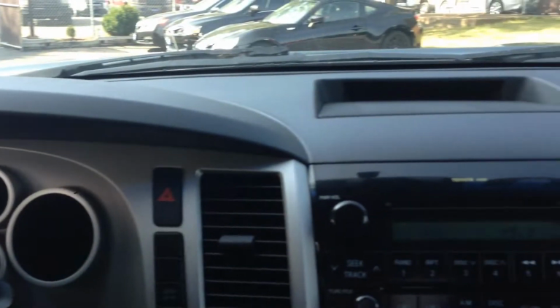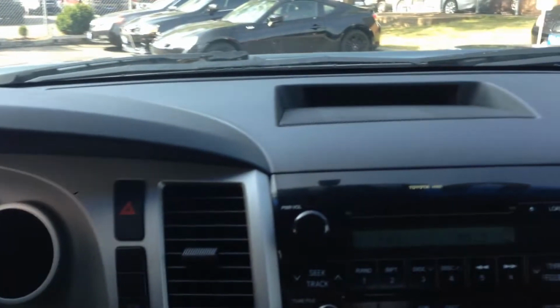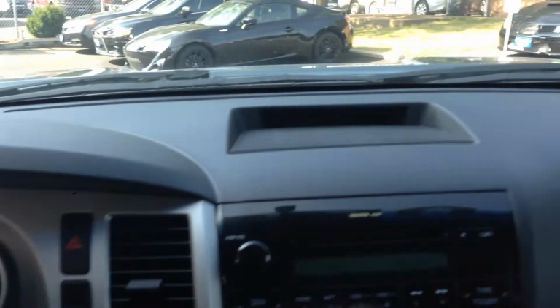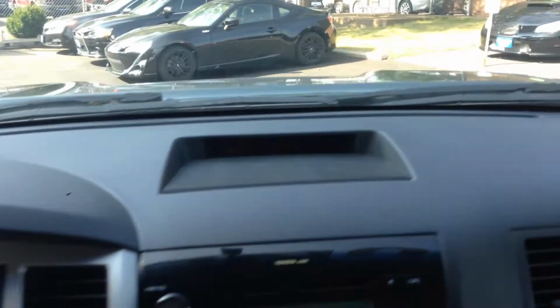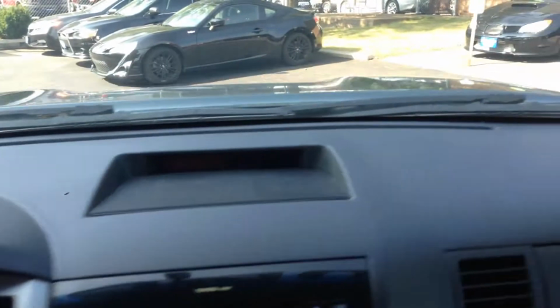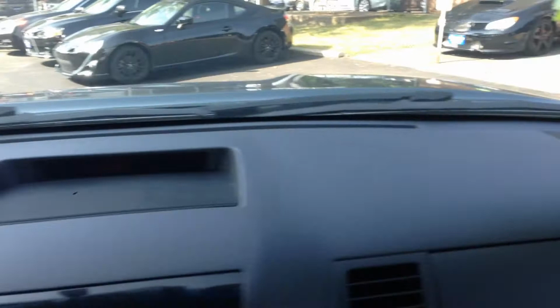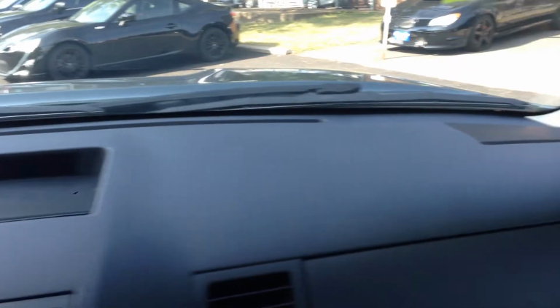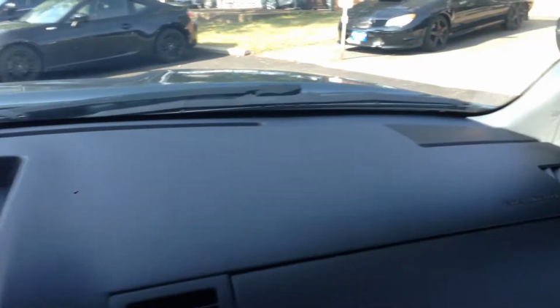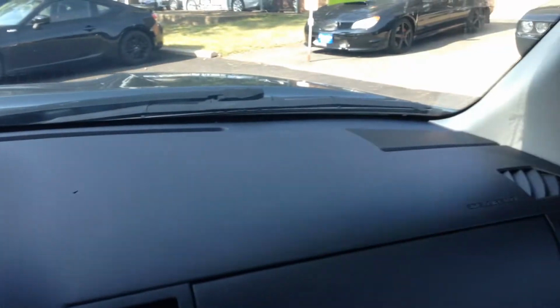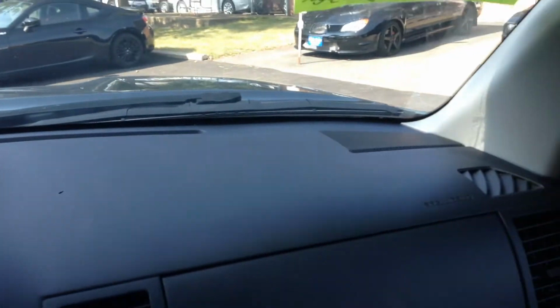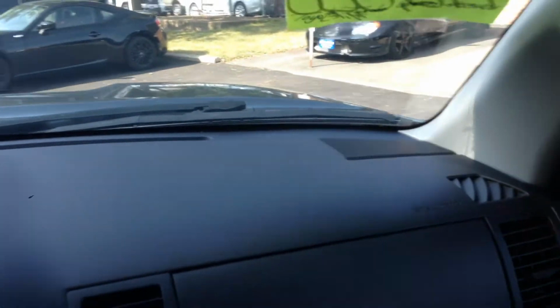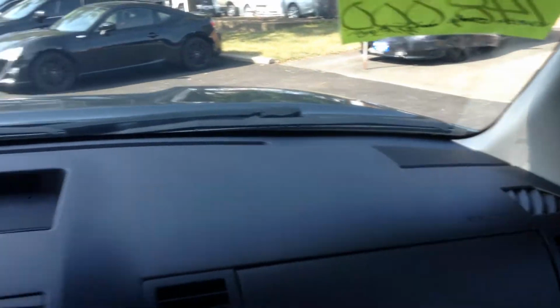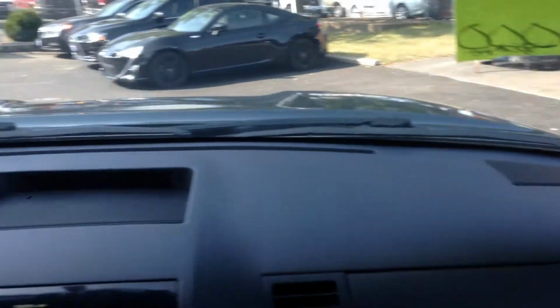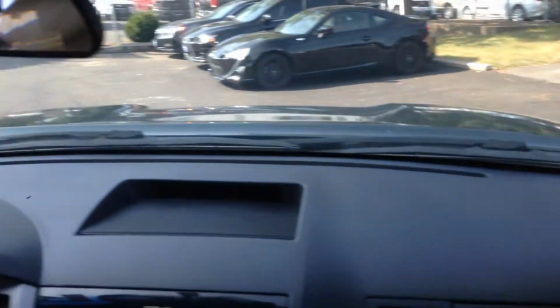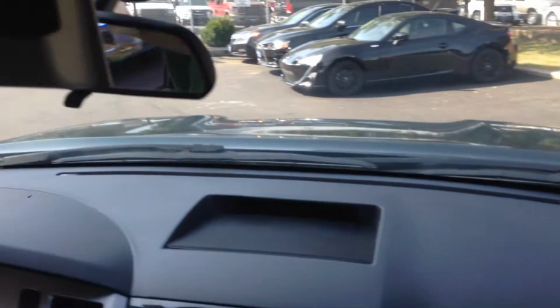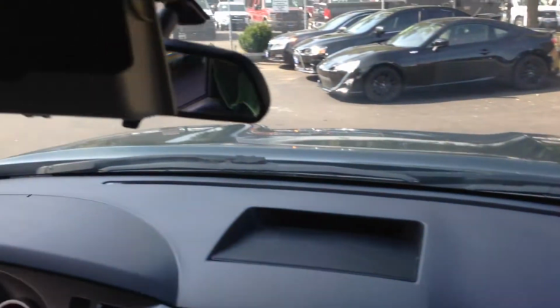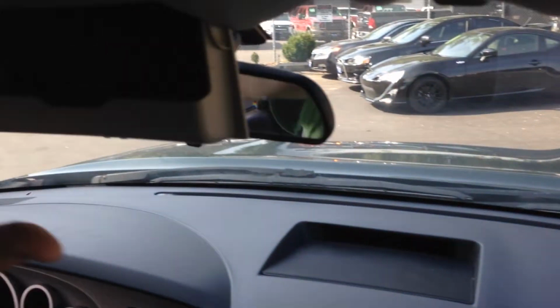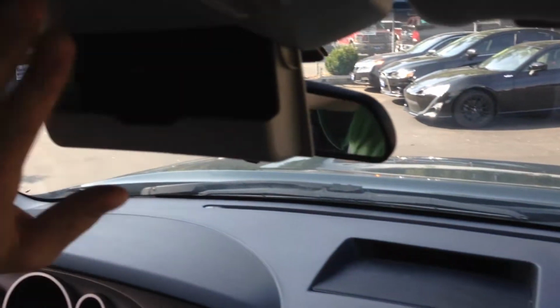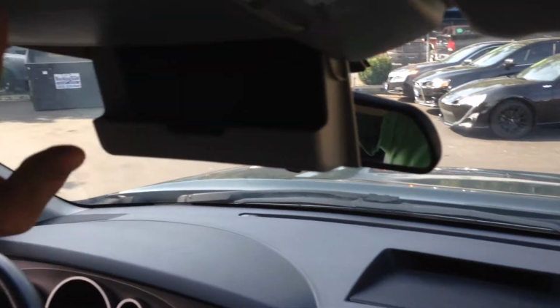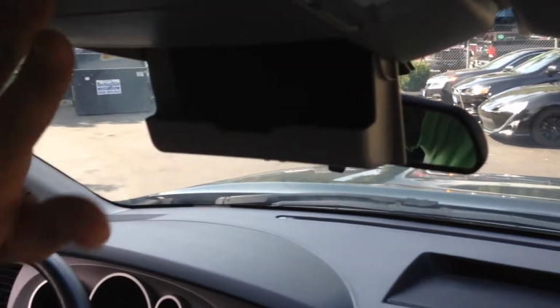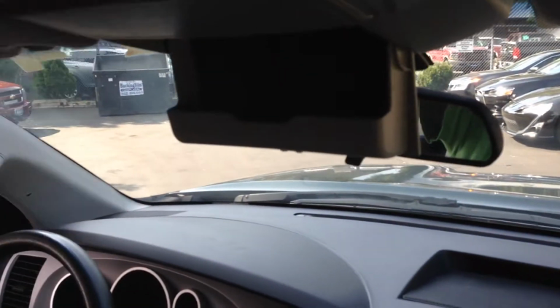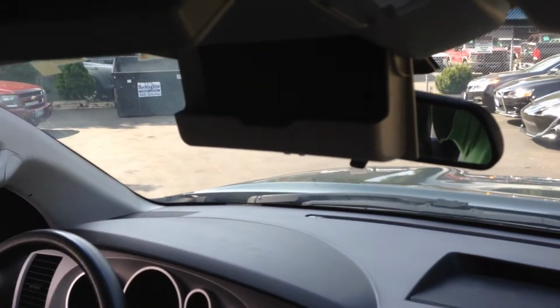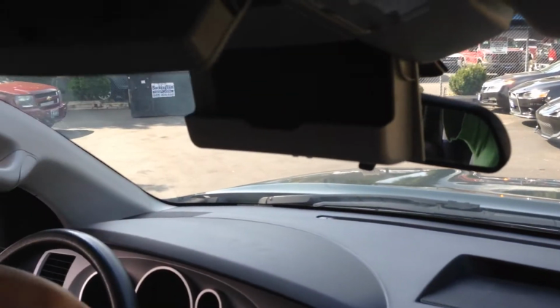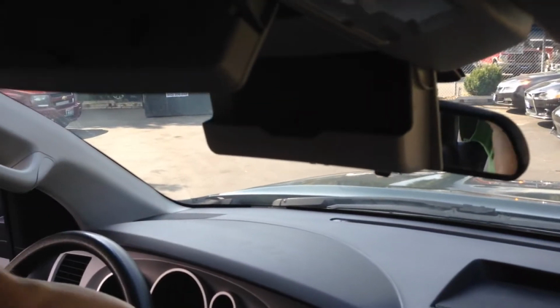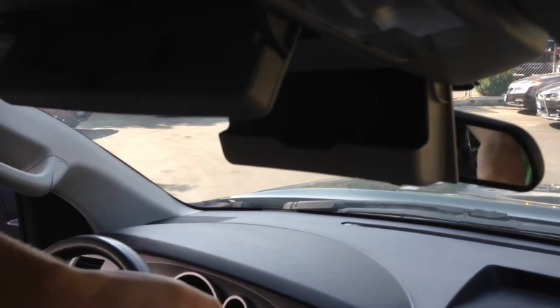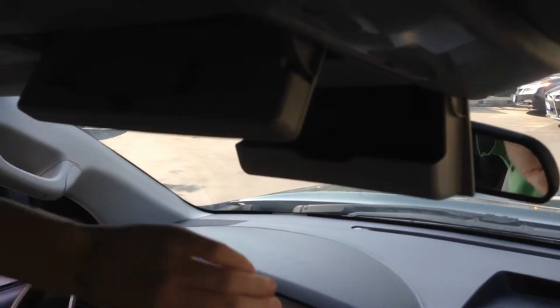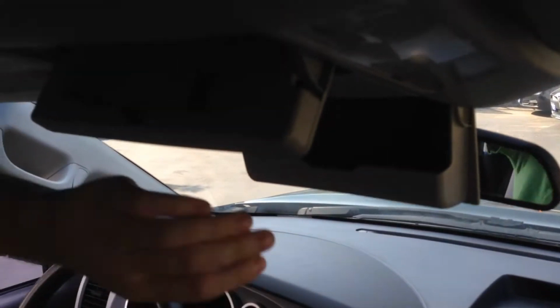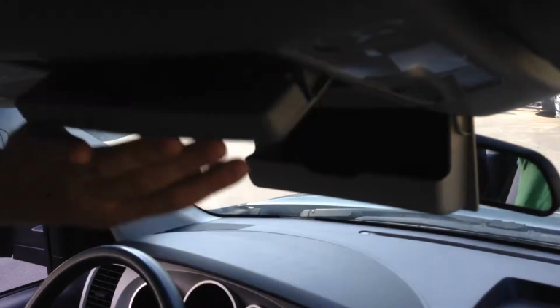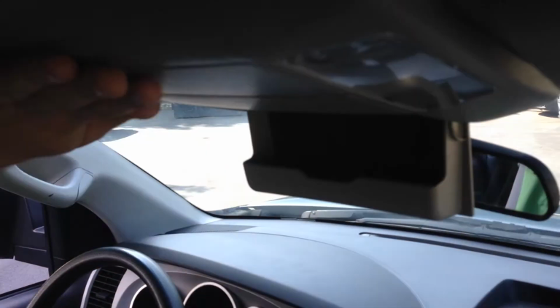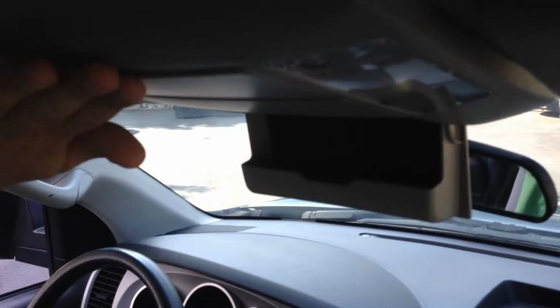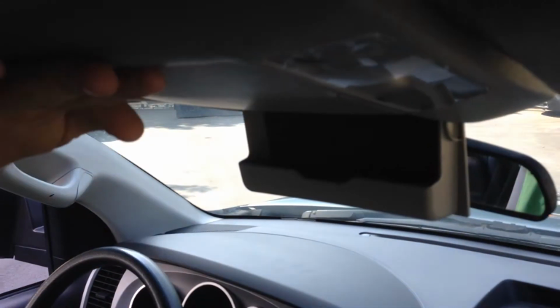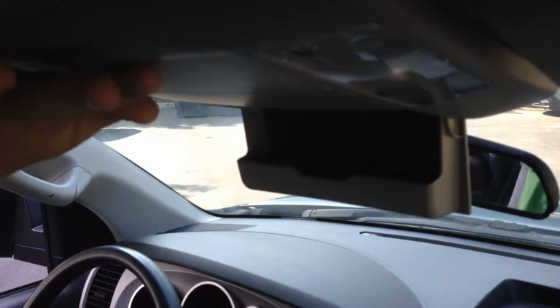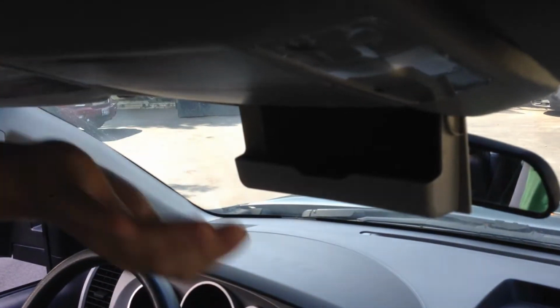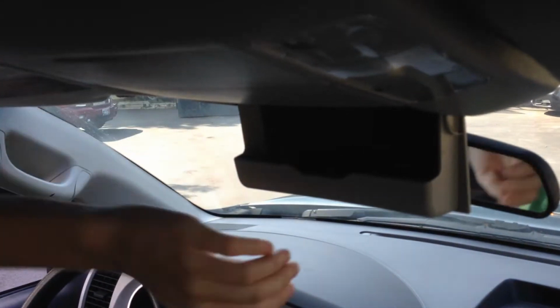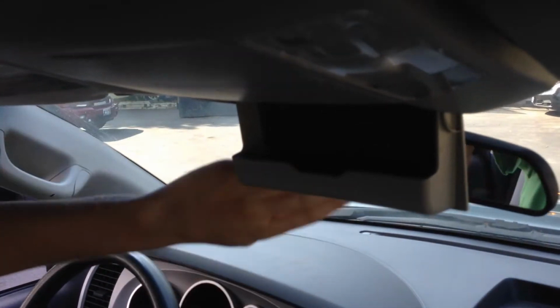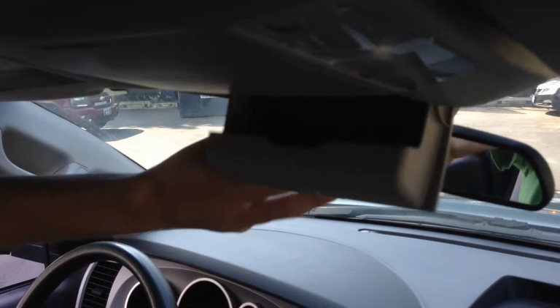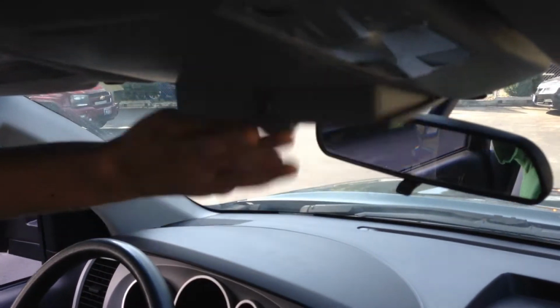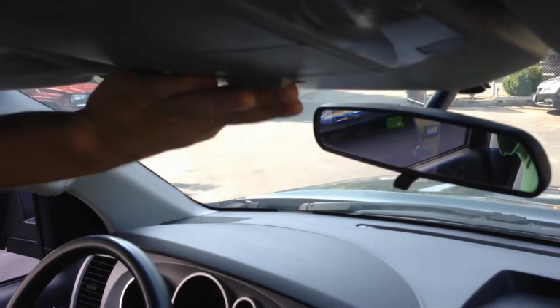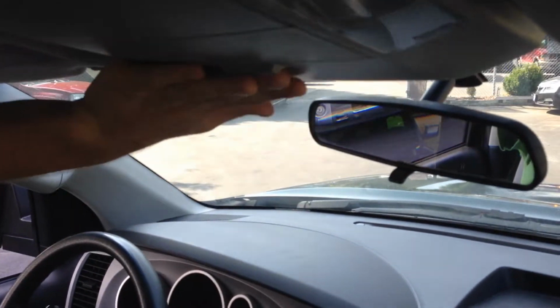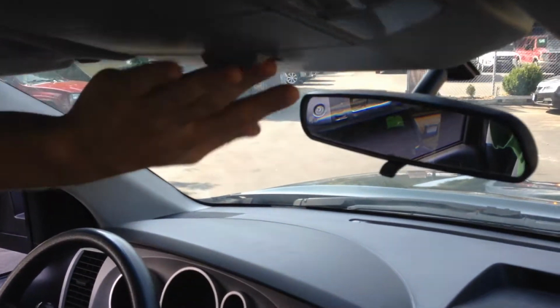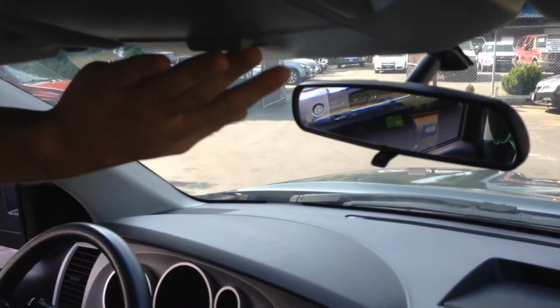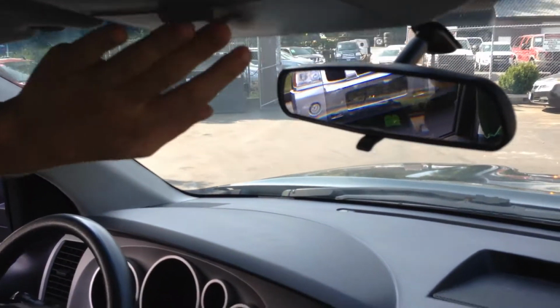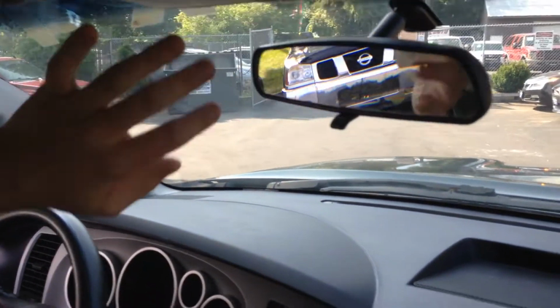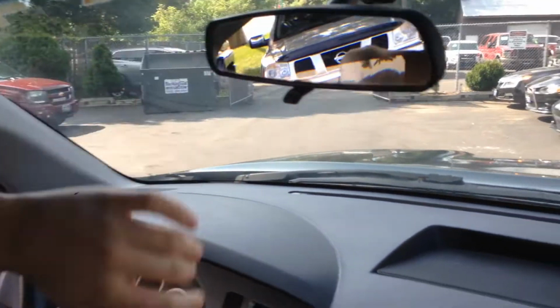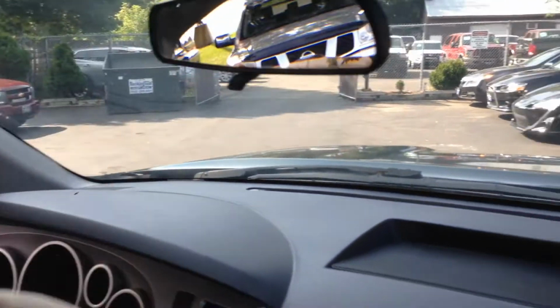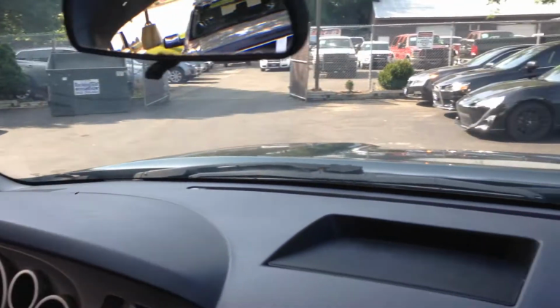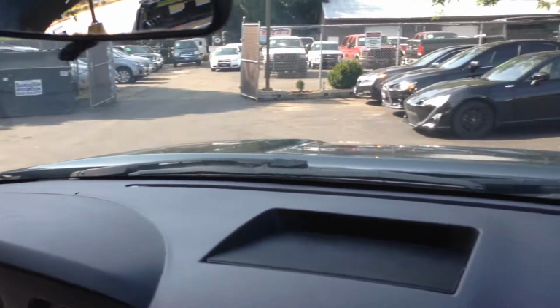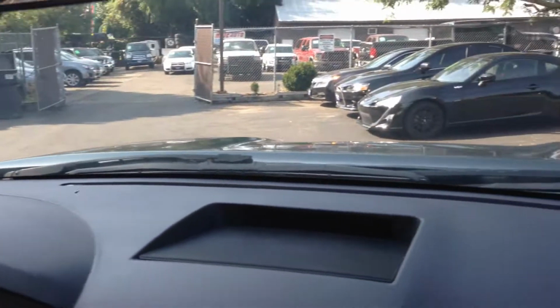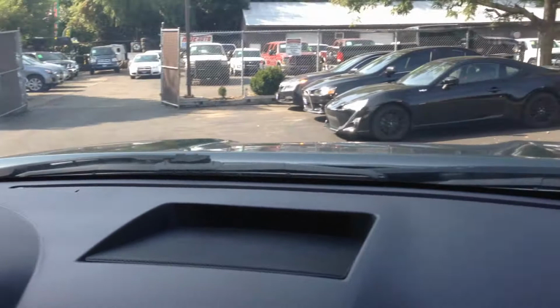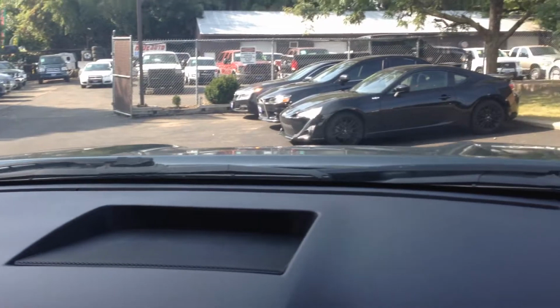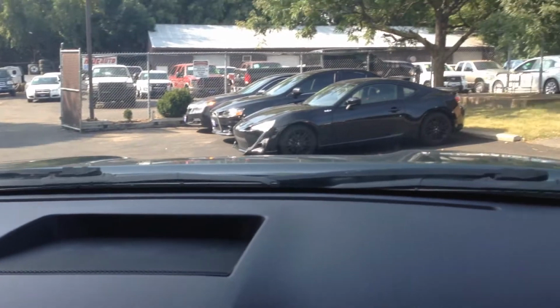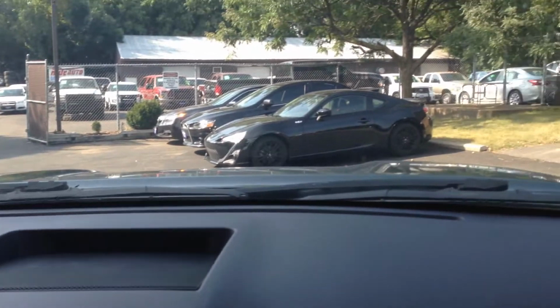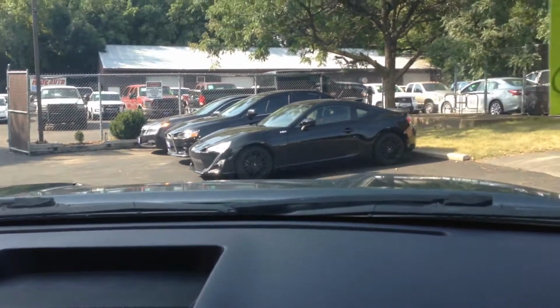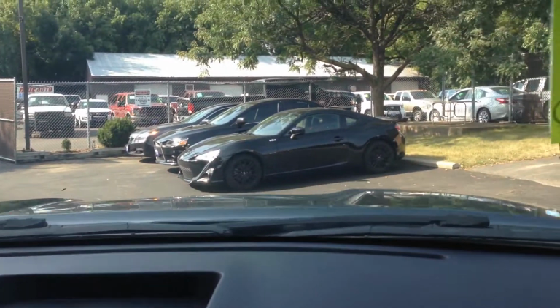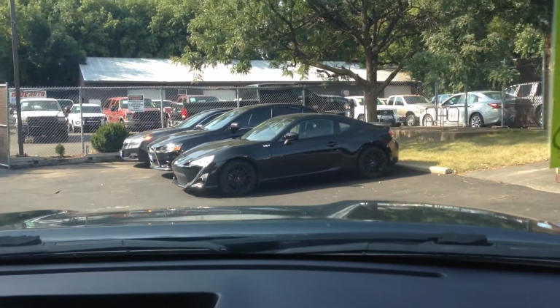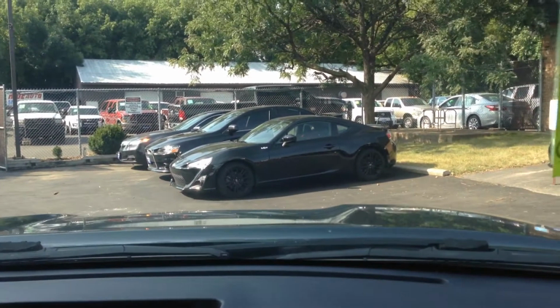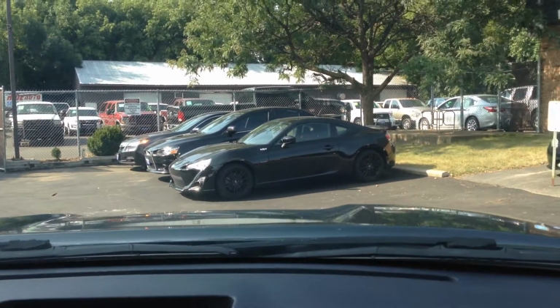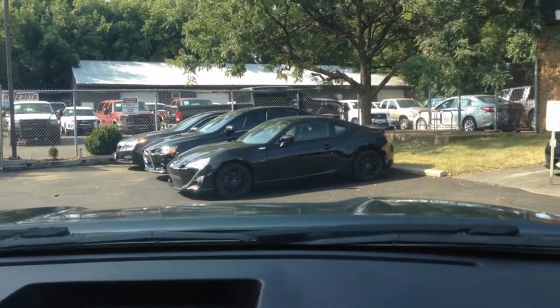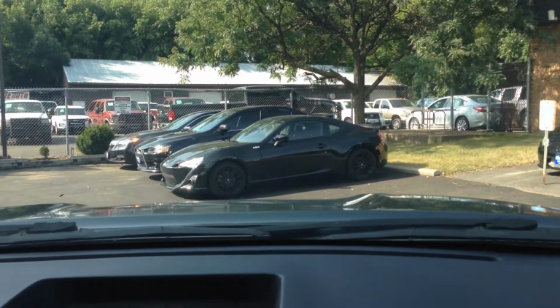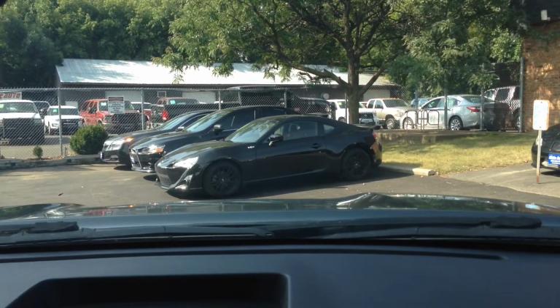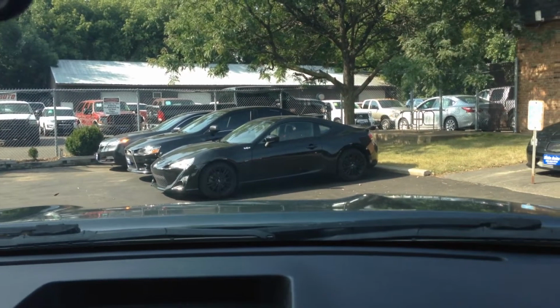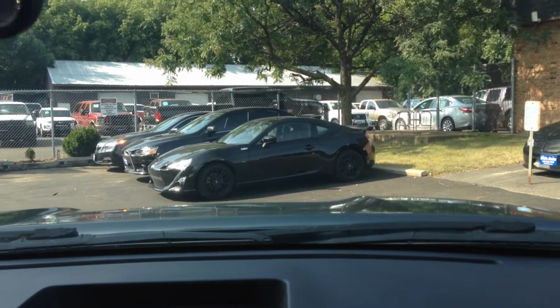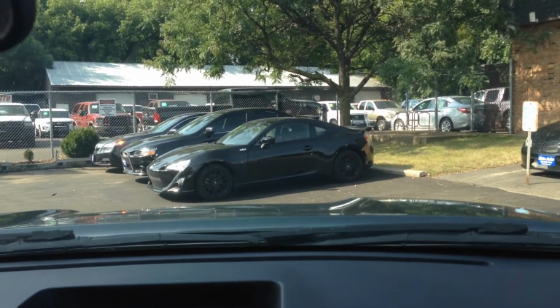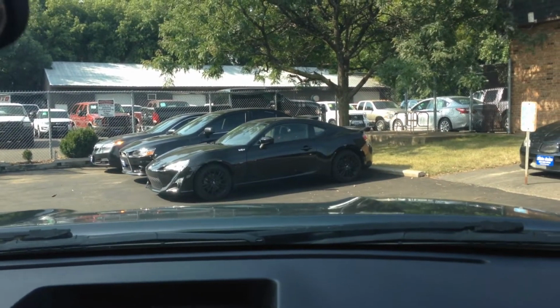Up above here we've got some storage for sunglasses and whatnot. Overall, a very nice vehicle.